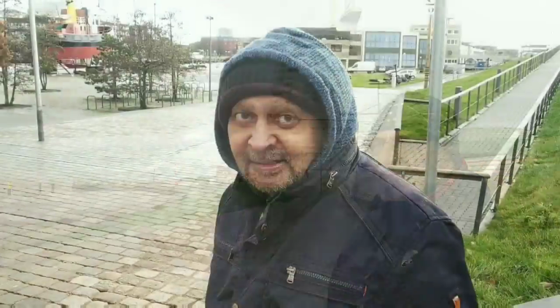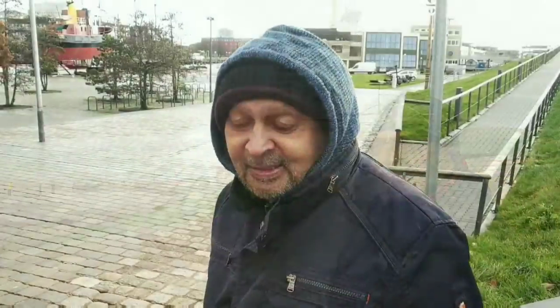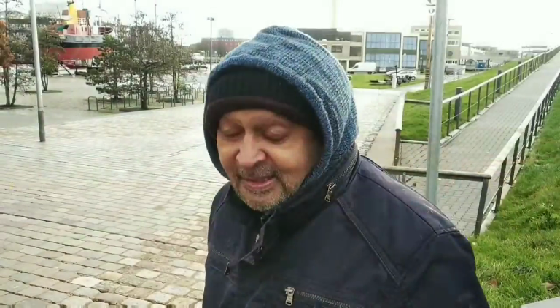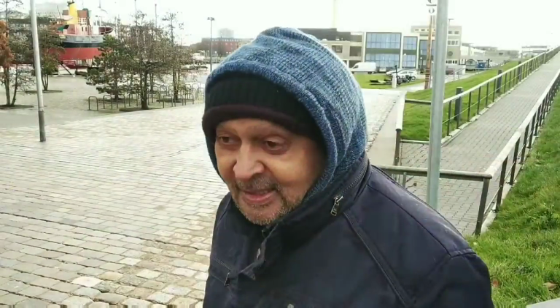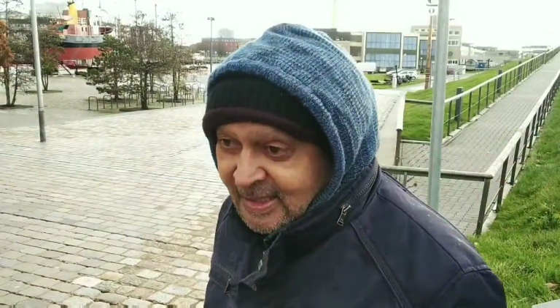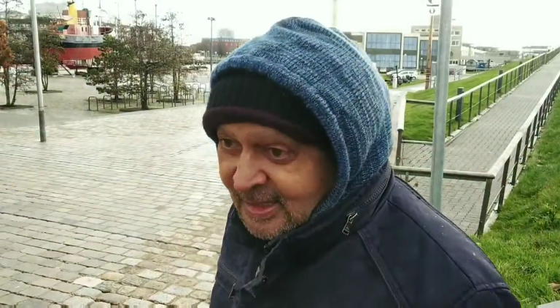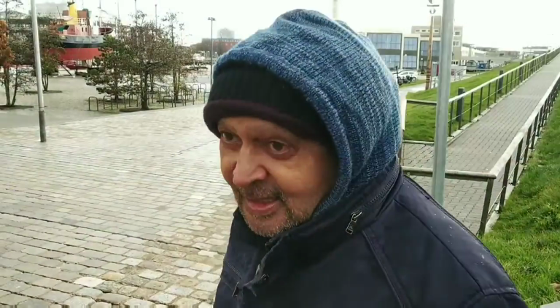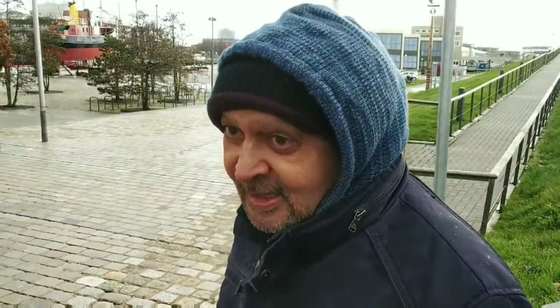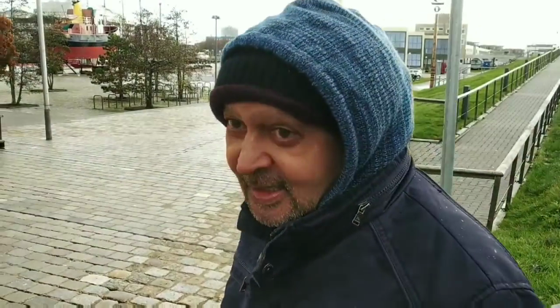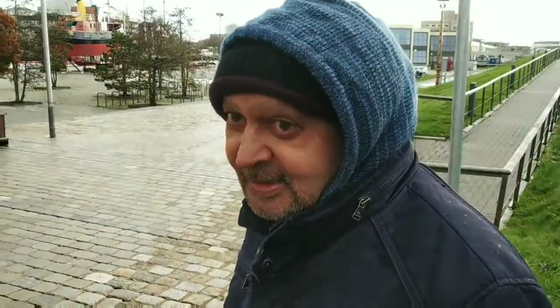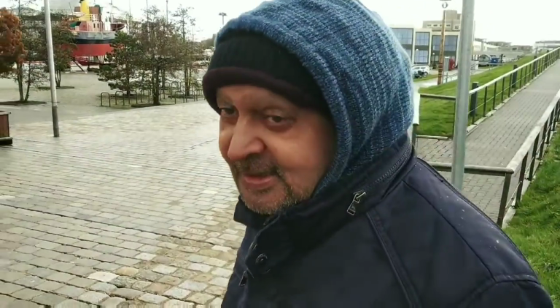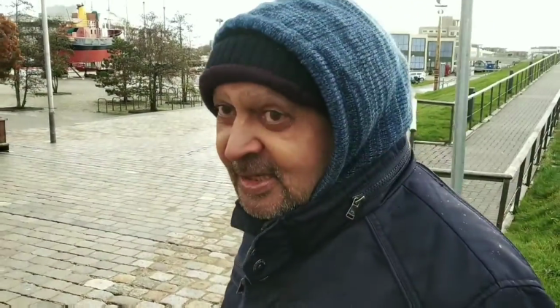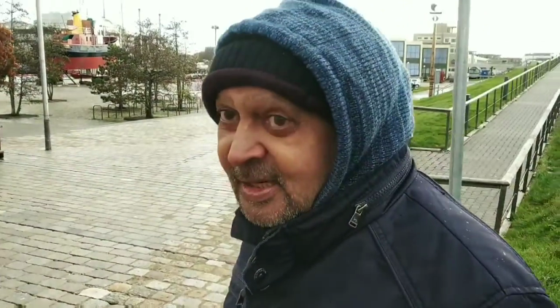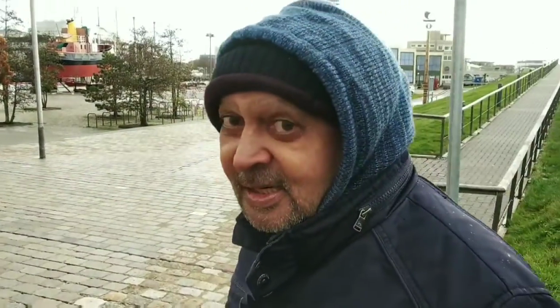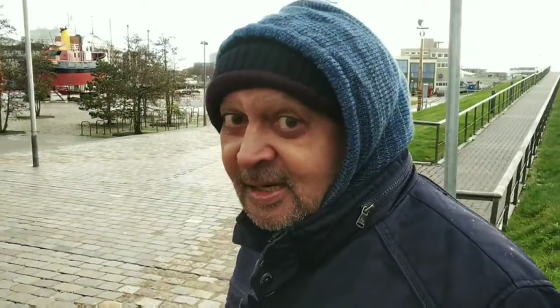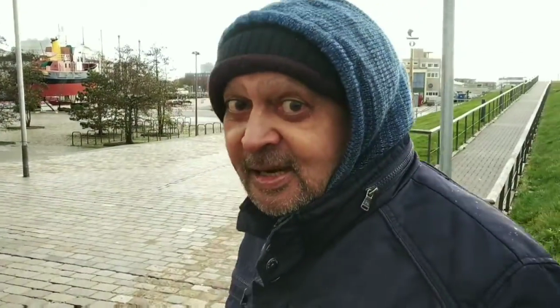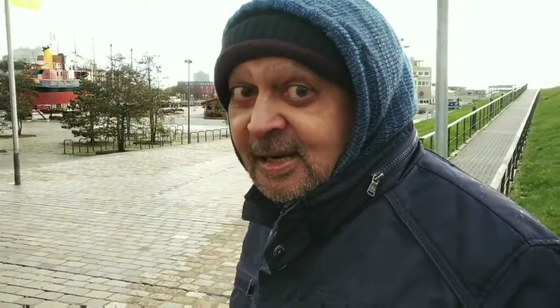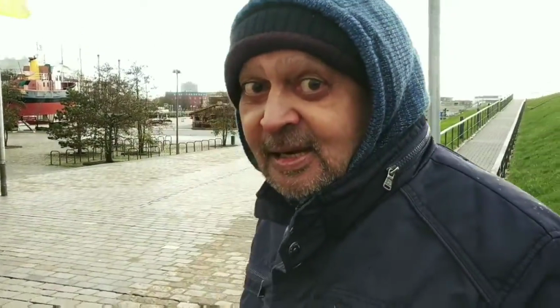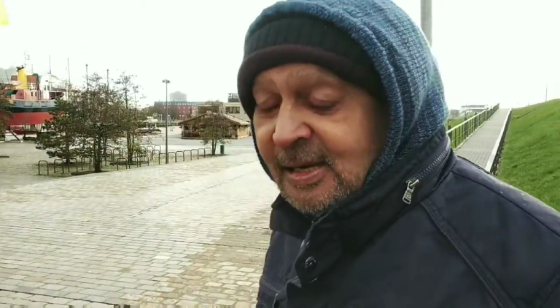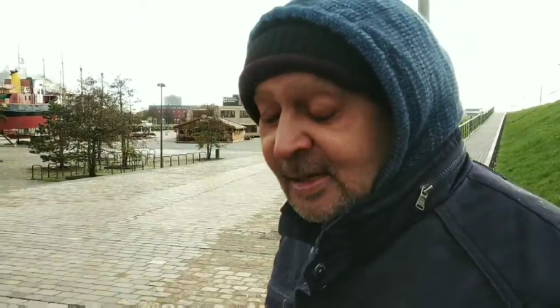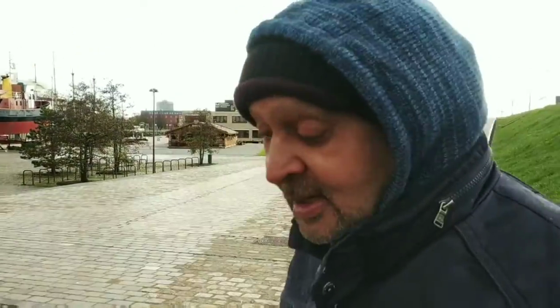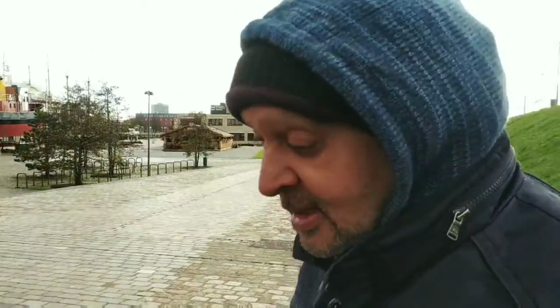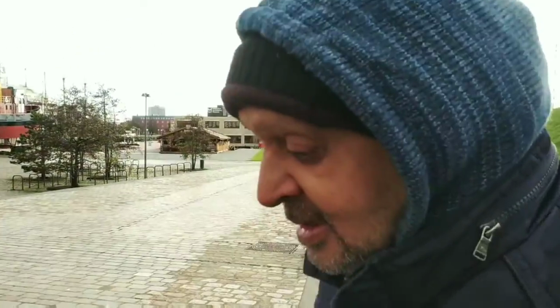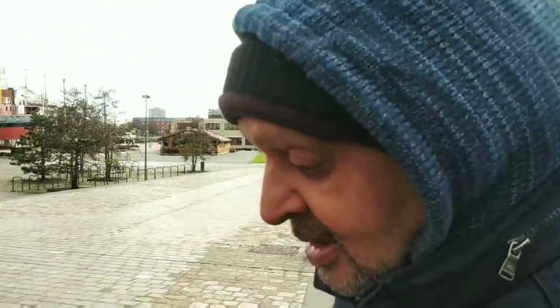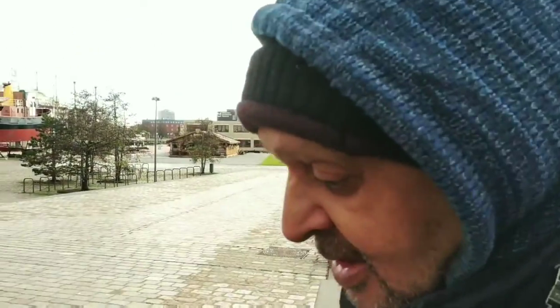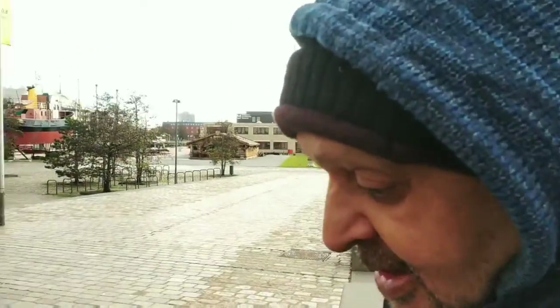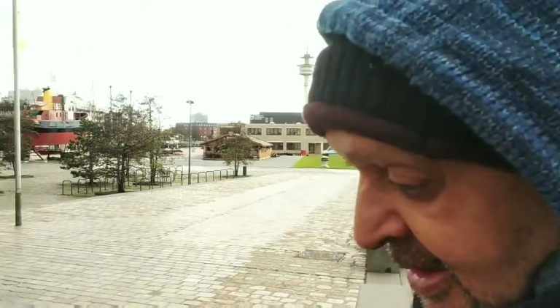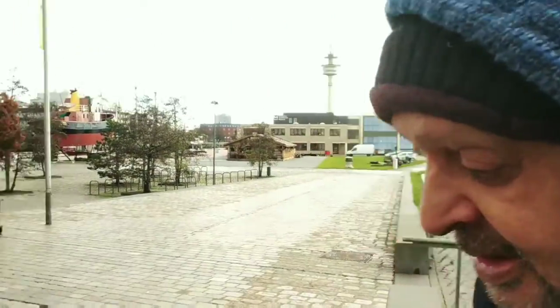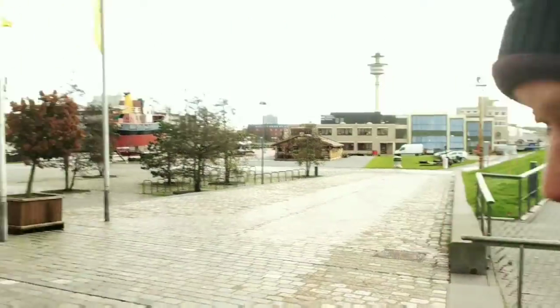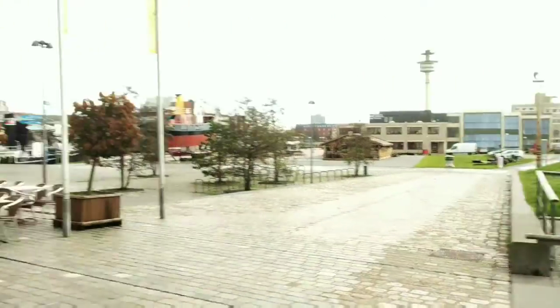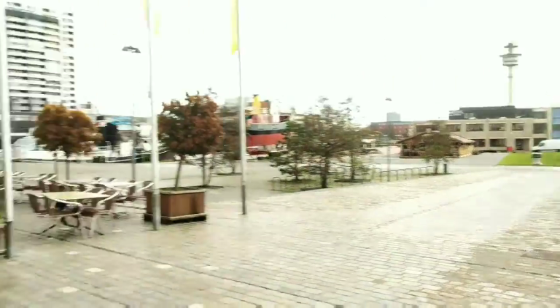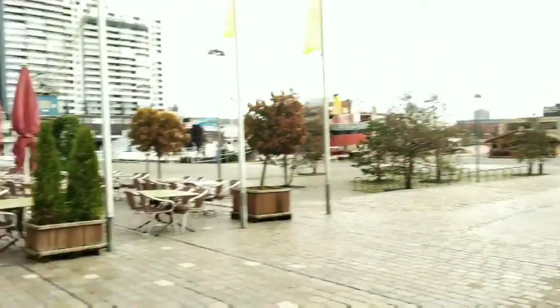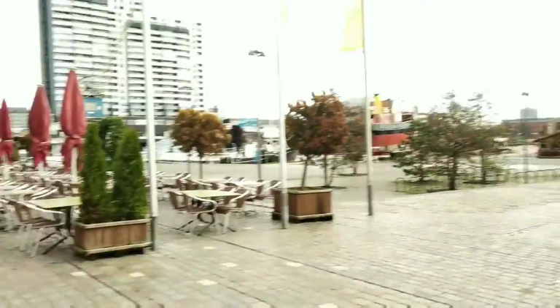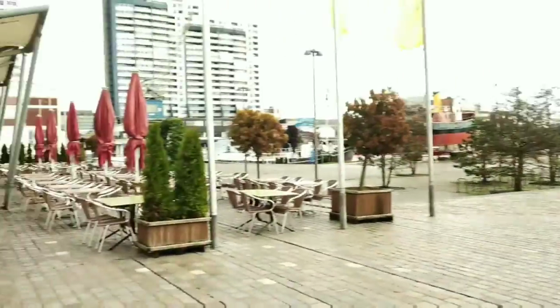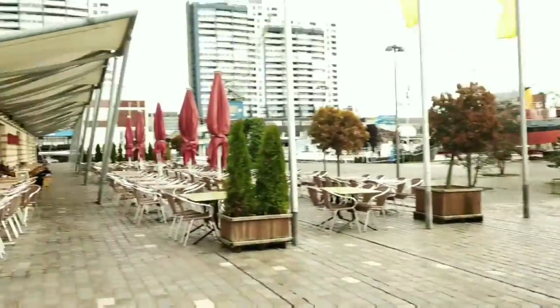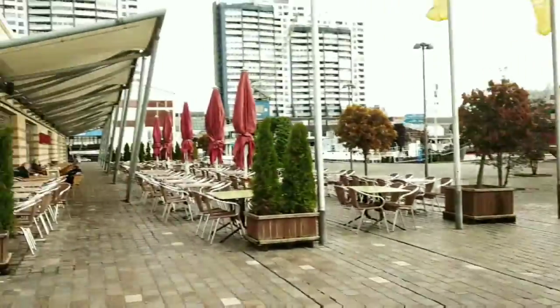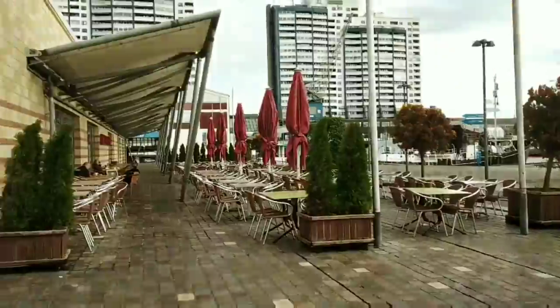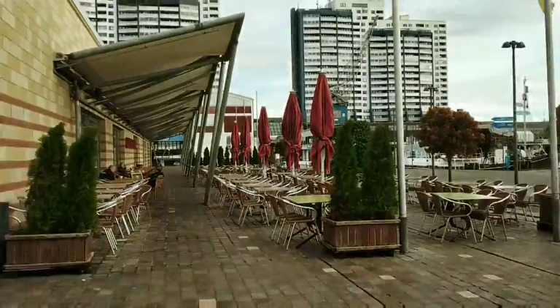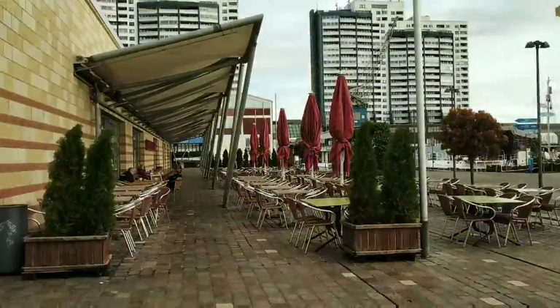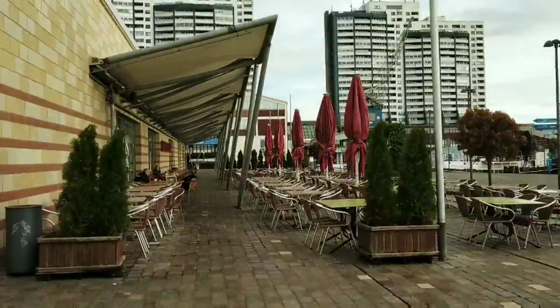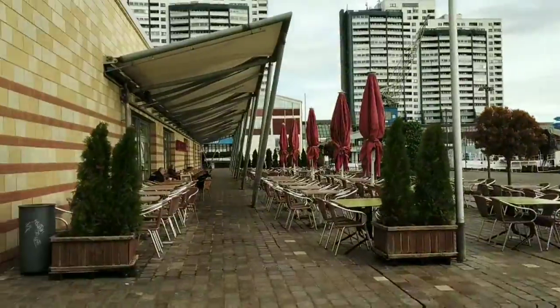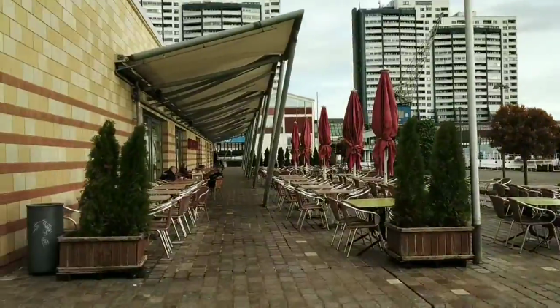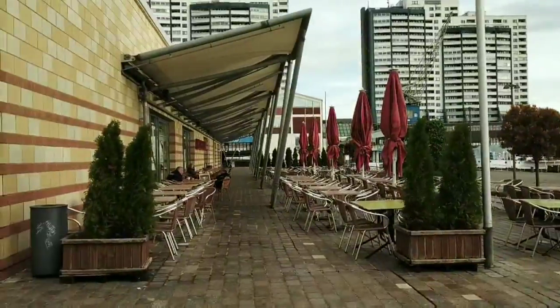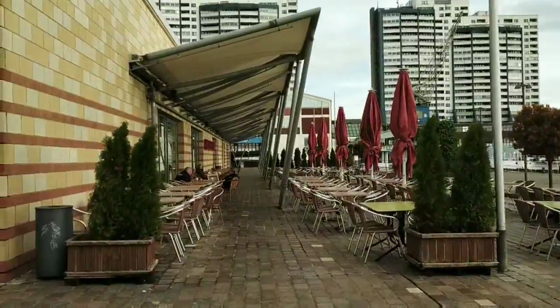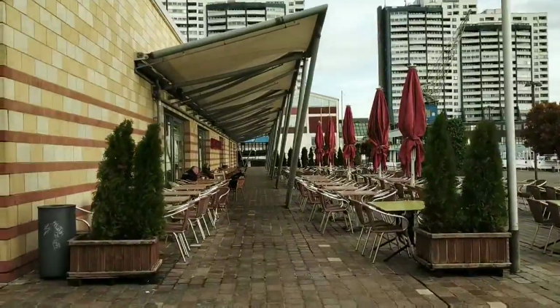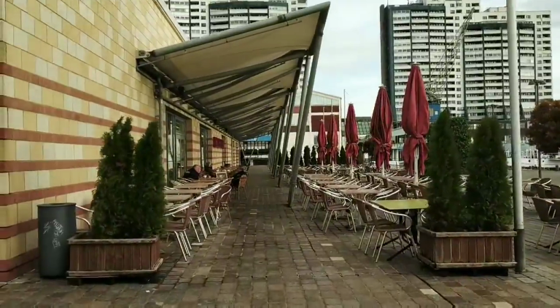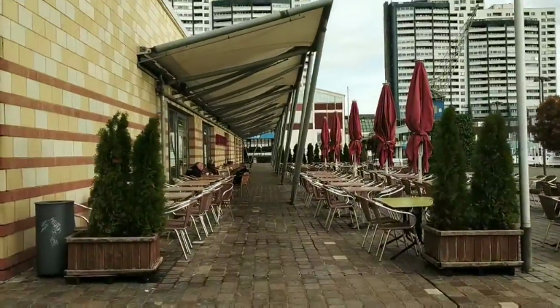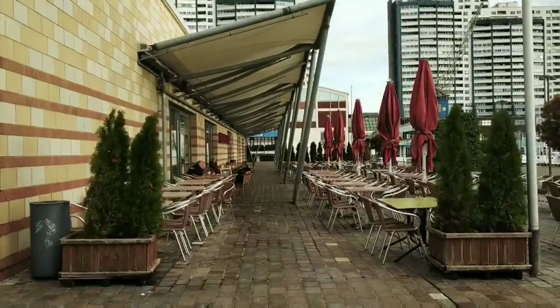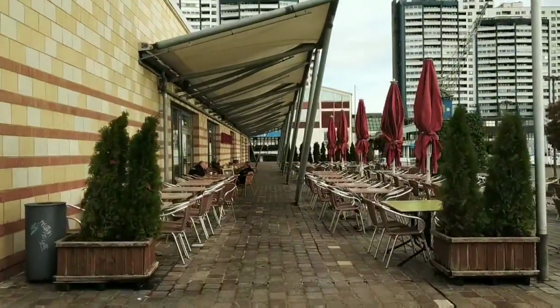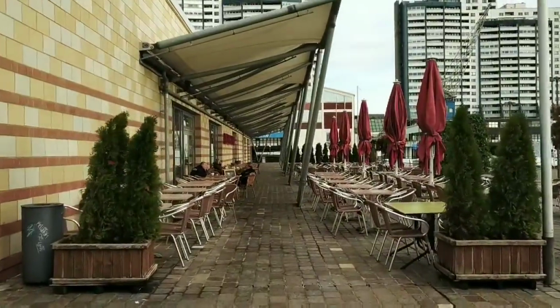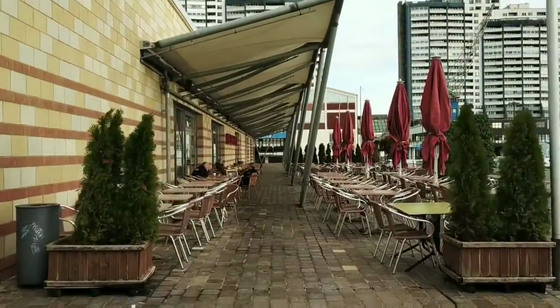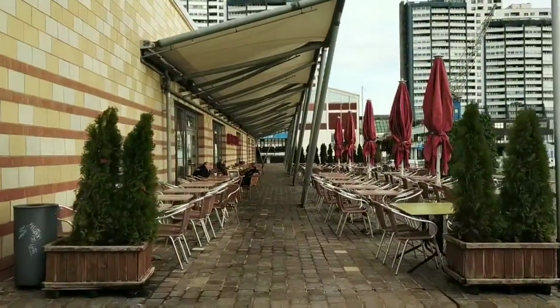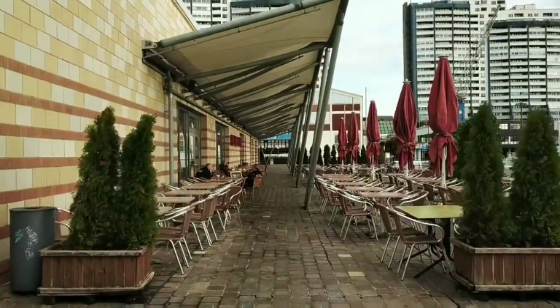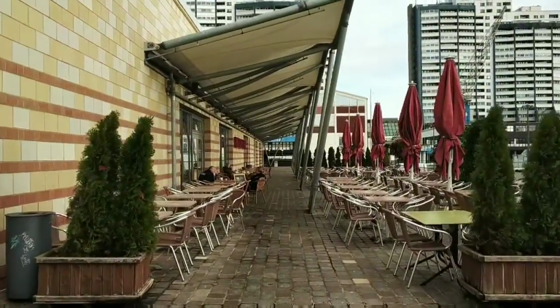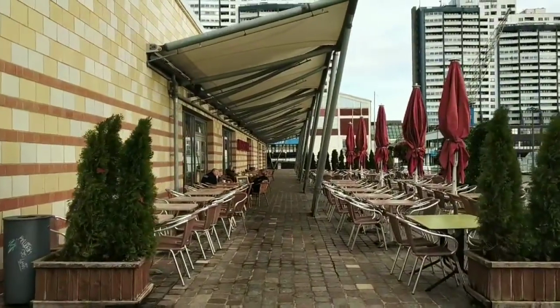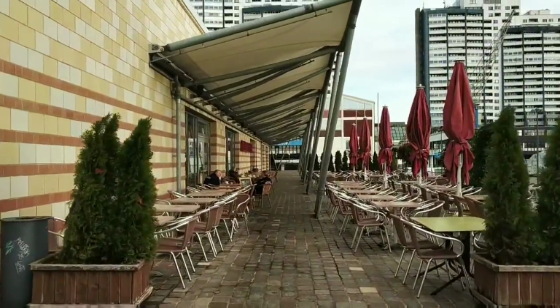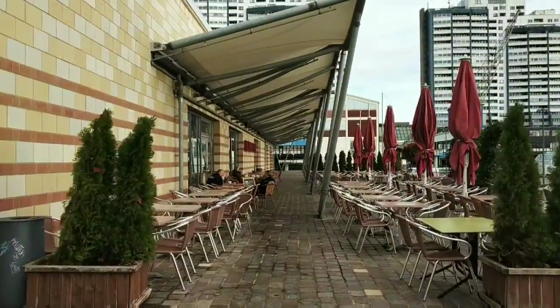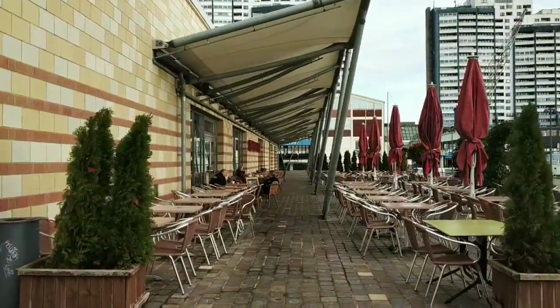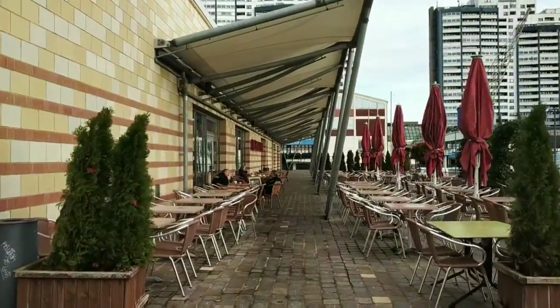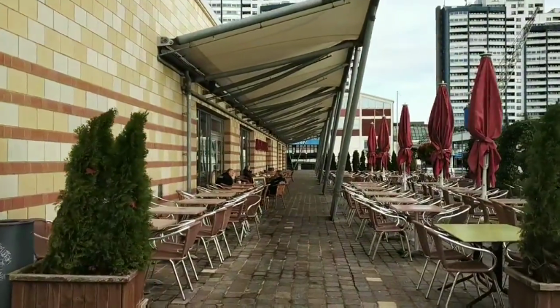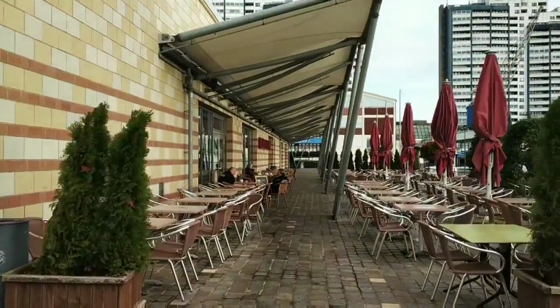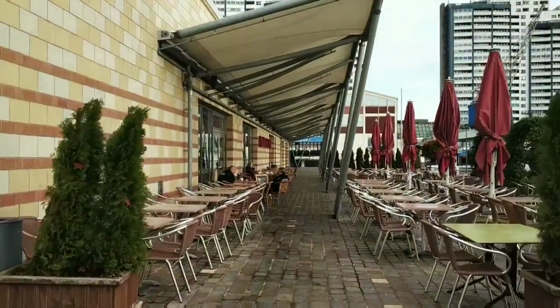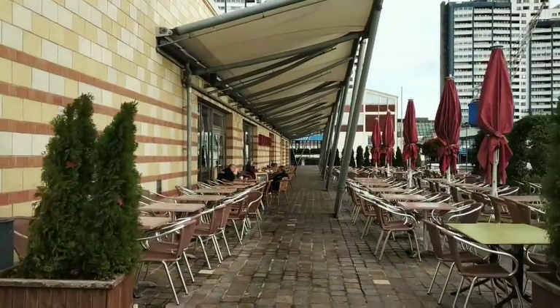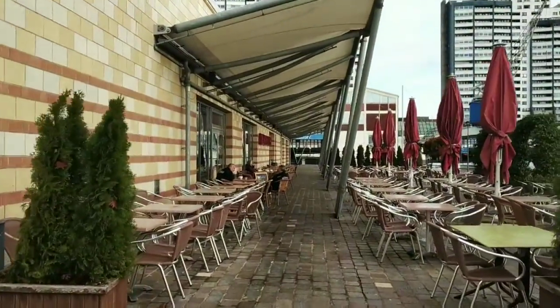It started raining, and these guys are actually sitting outside having a coffee.